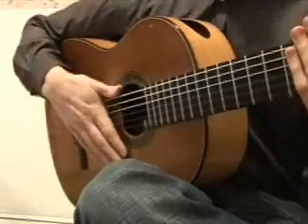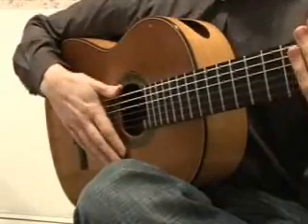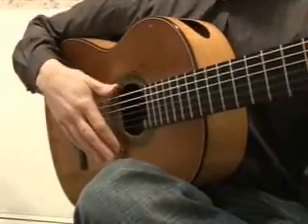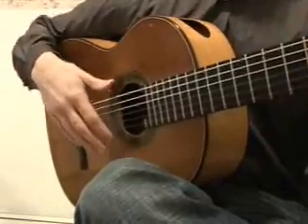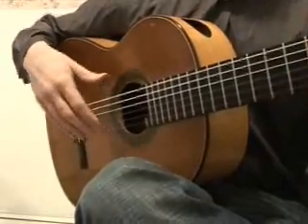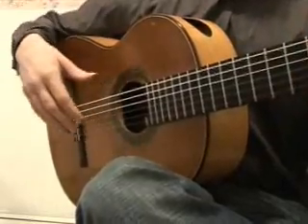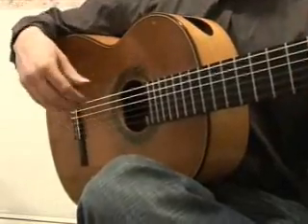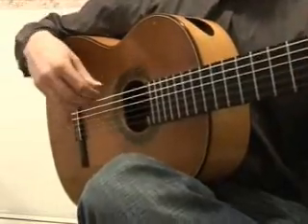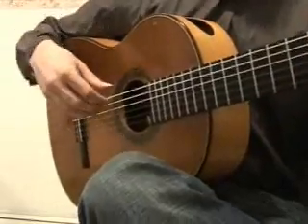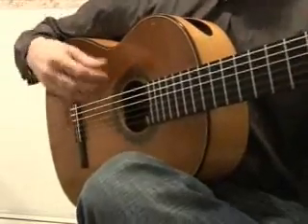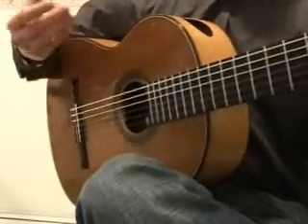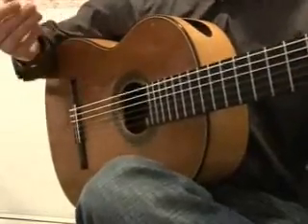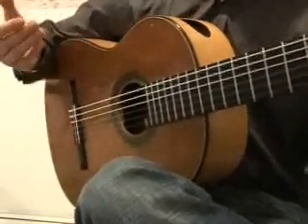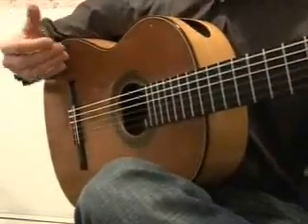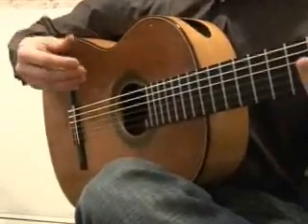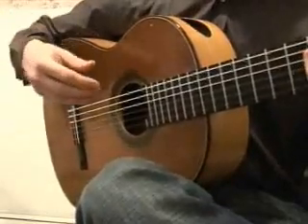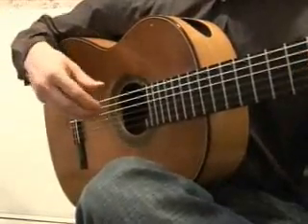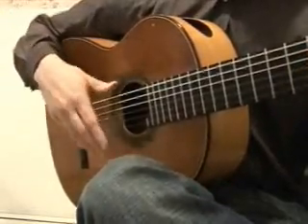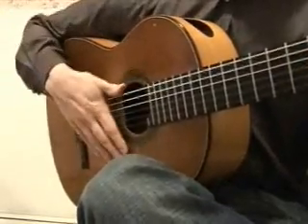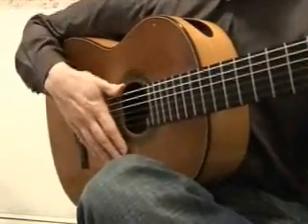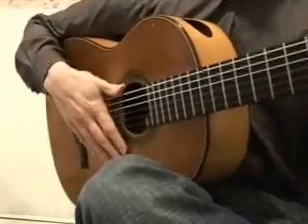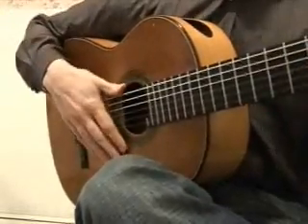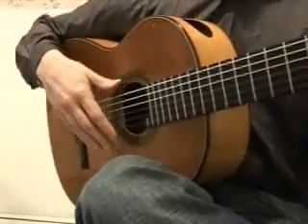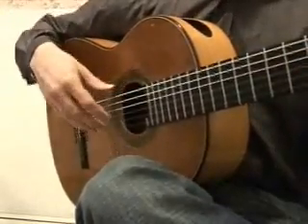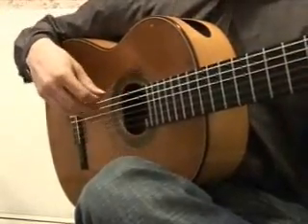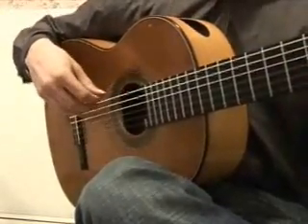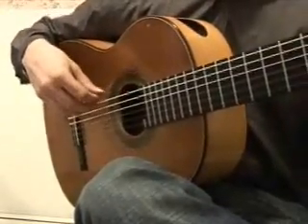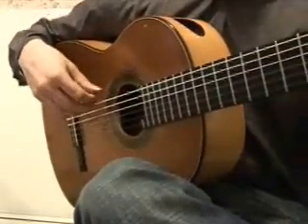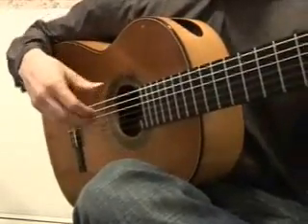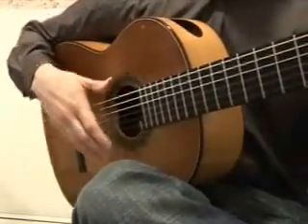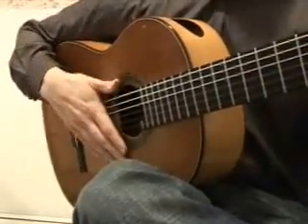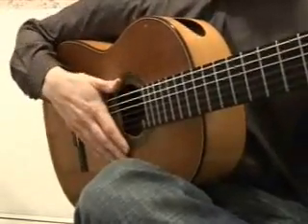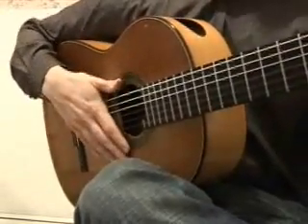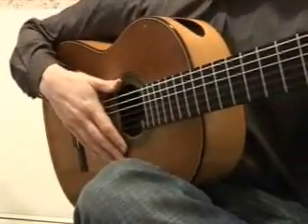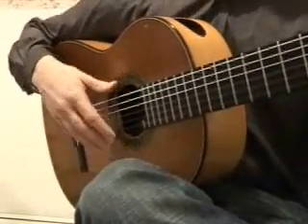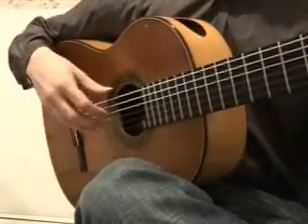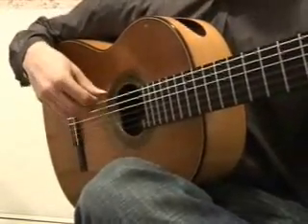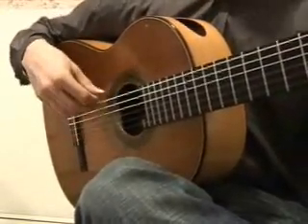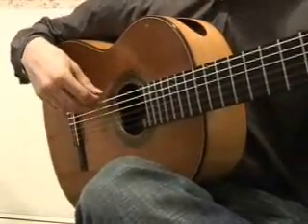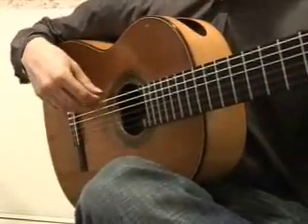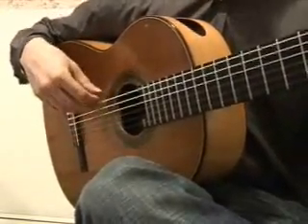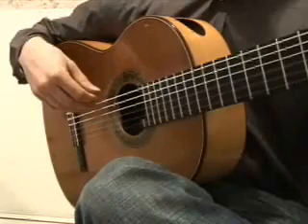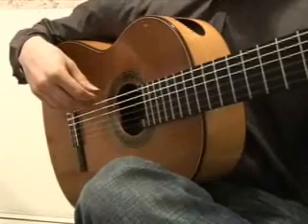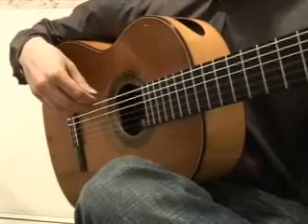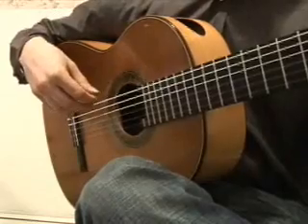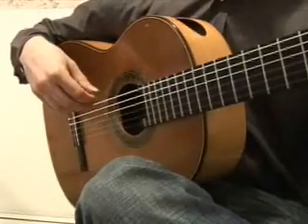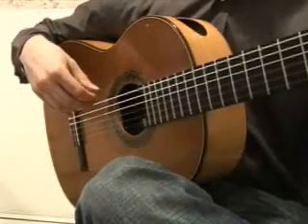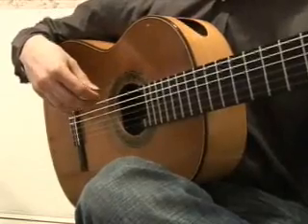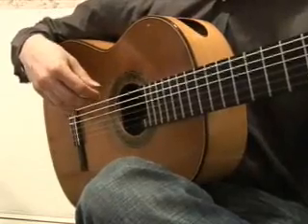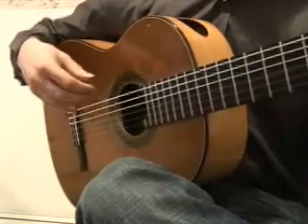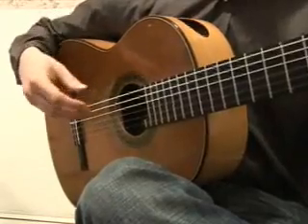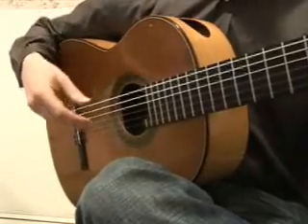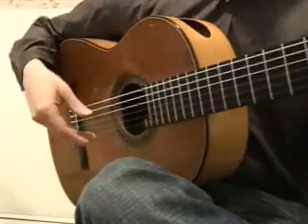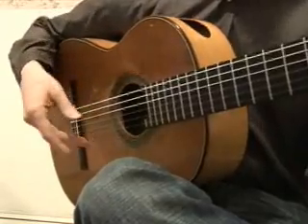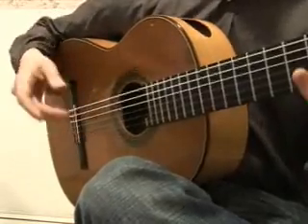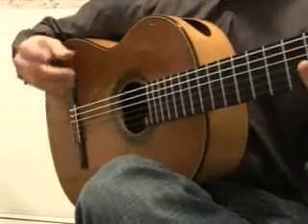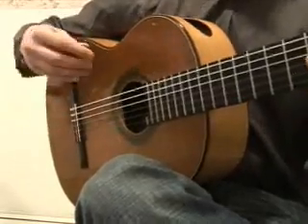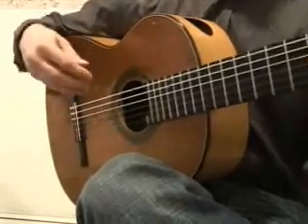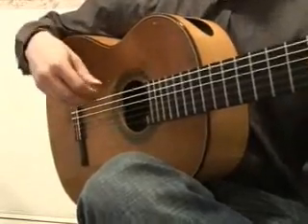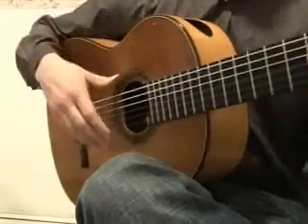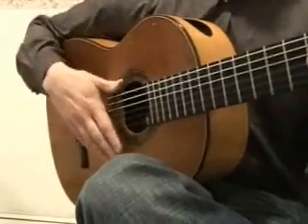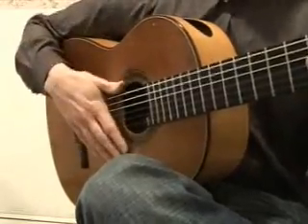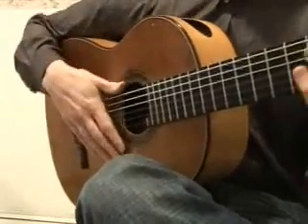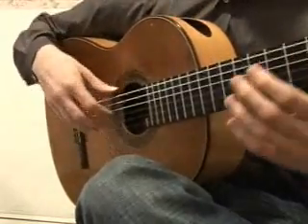And then we've played the whole thing. But now what we can do is start with the last note of the scale and work our way backwards.